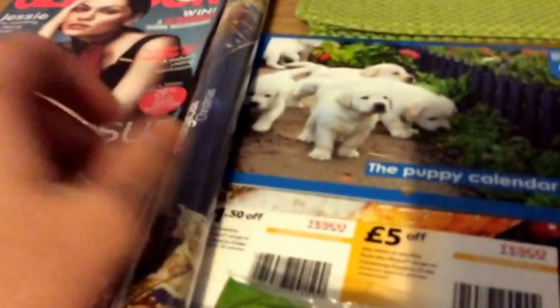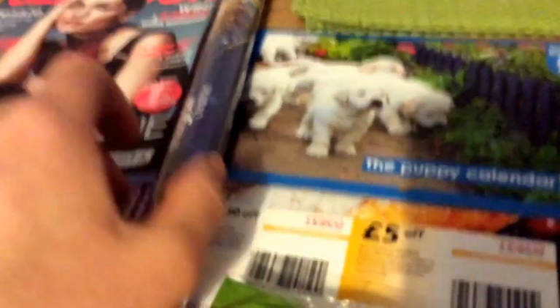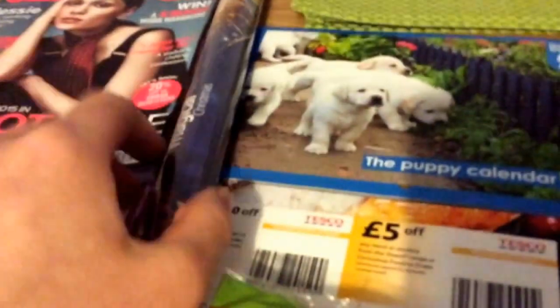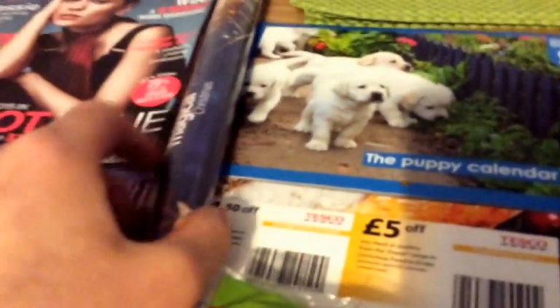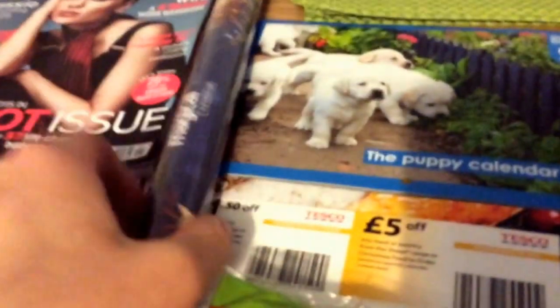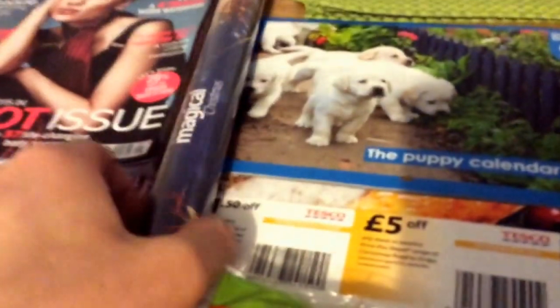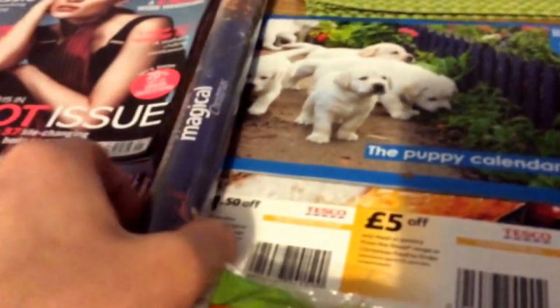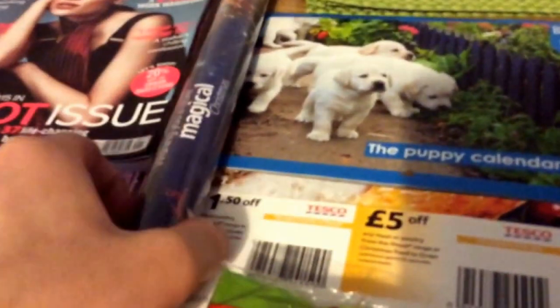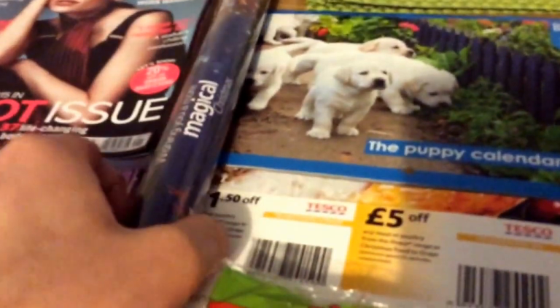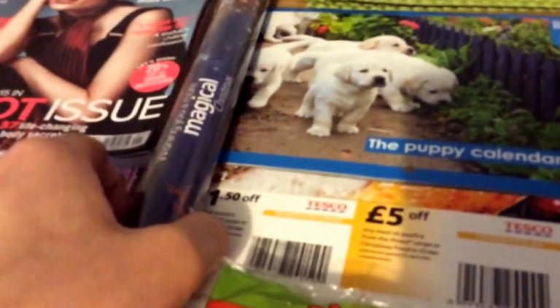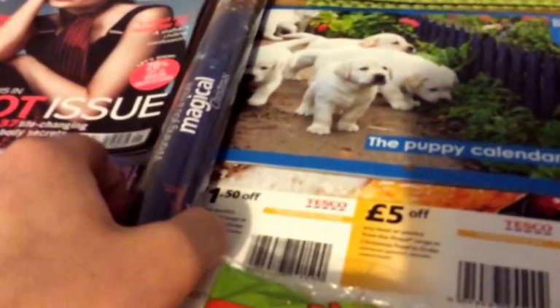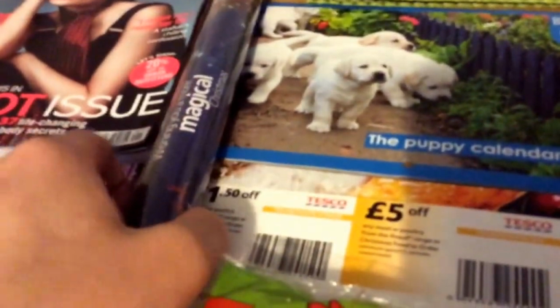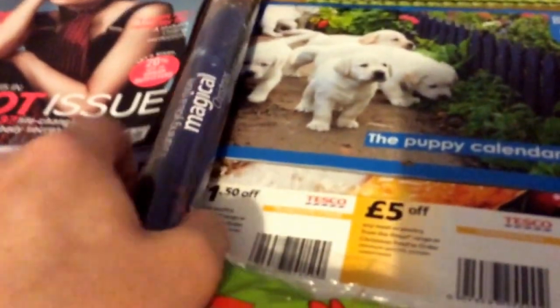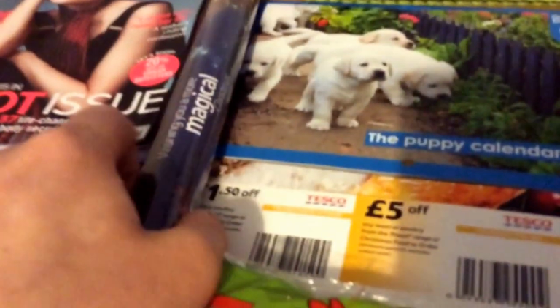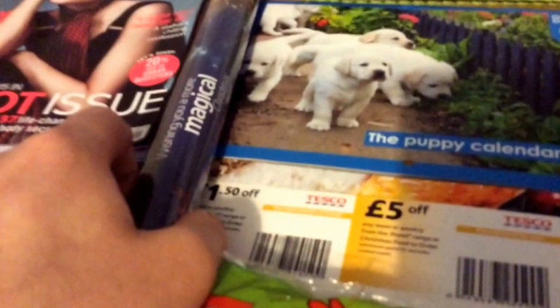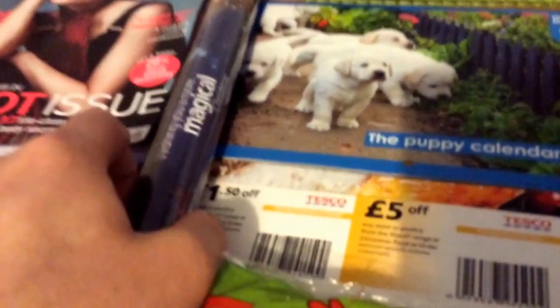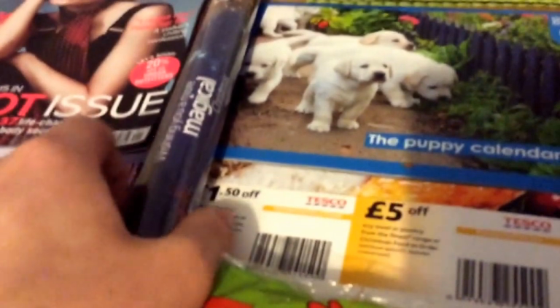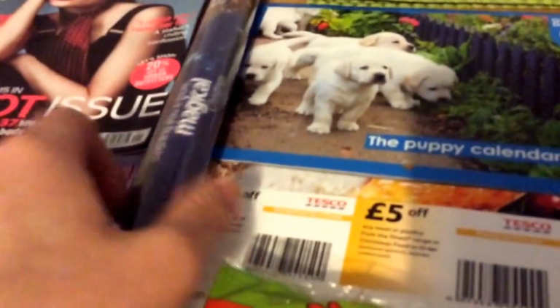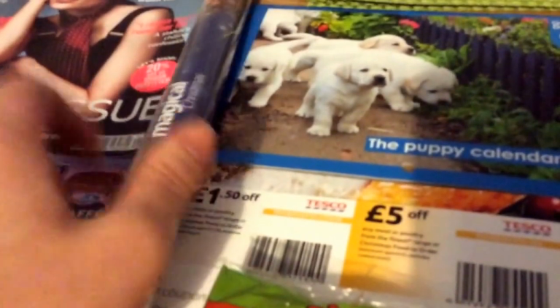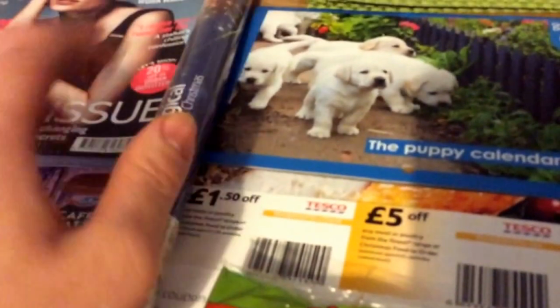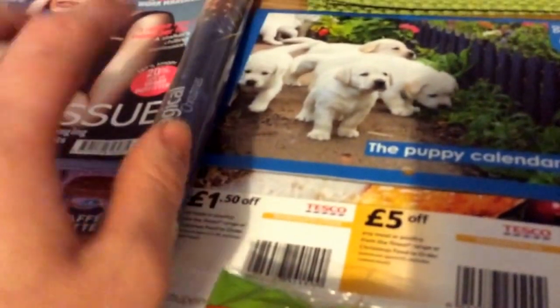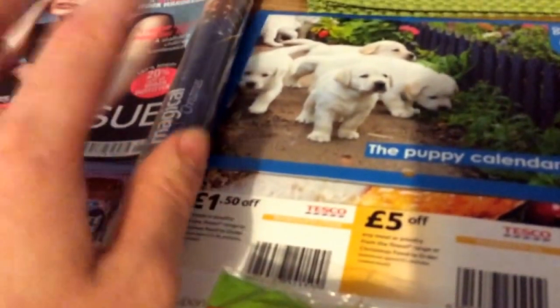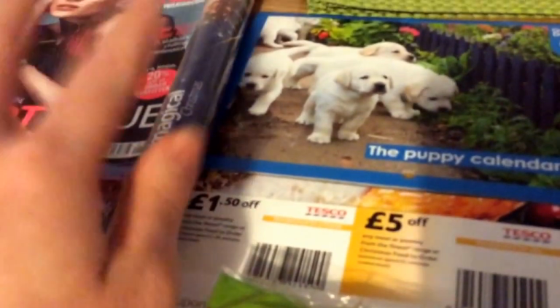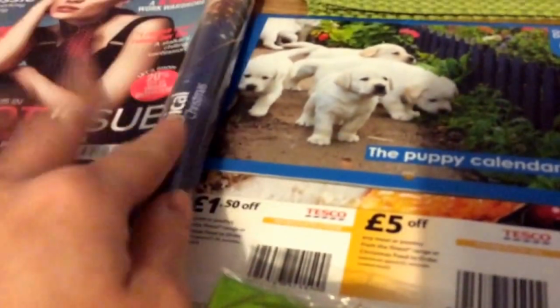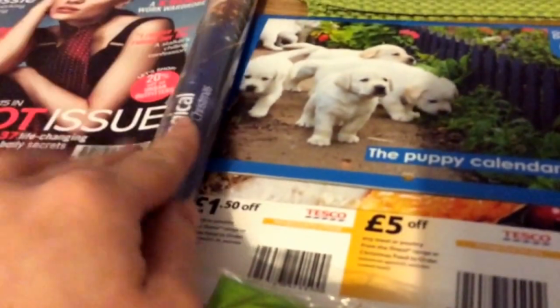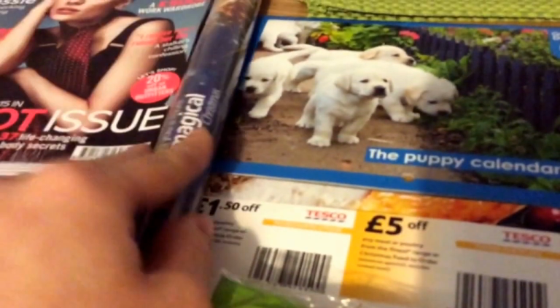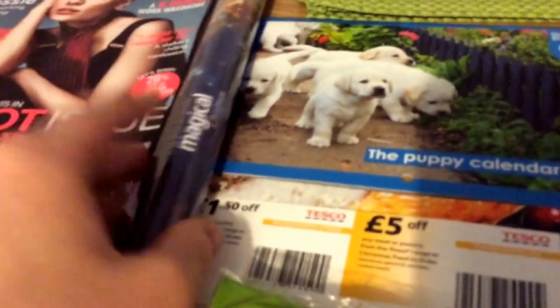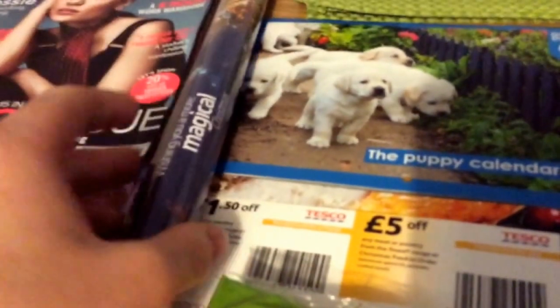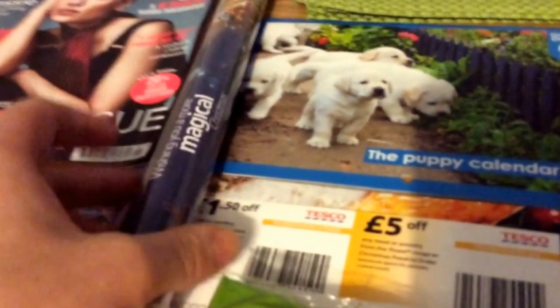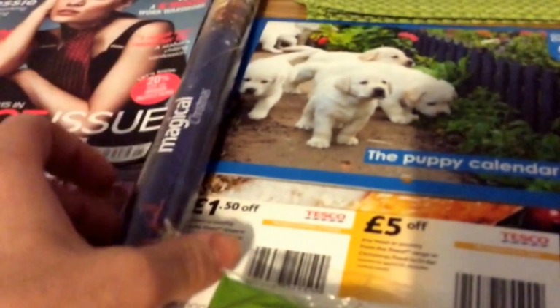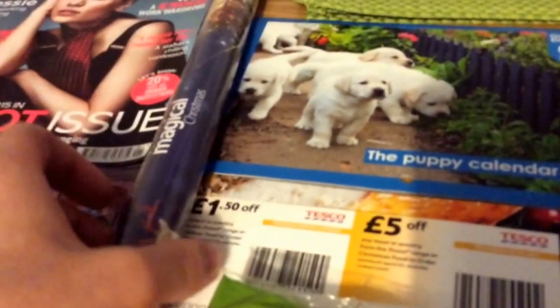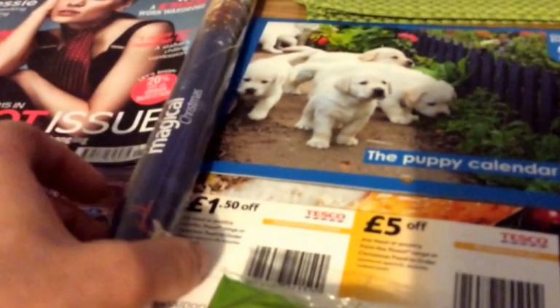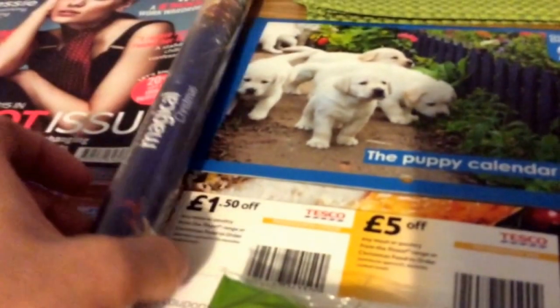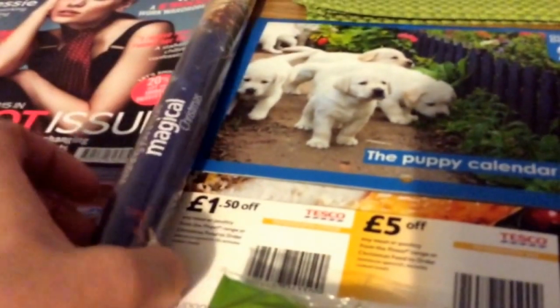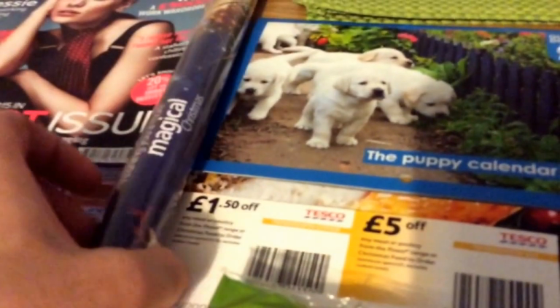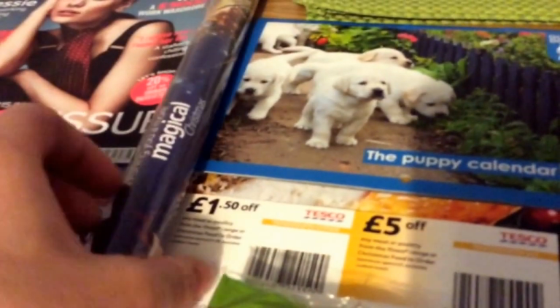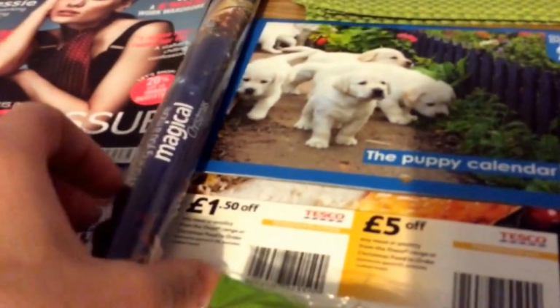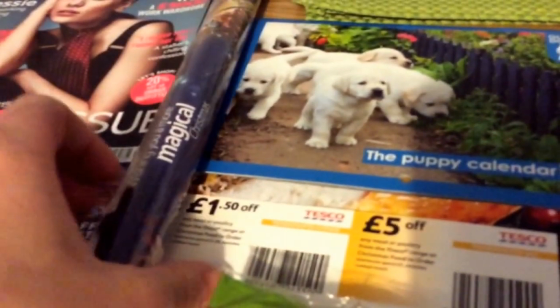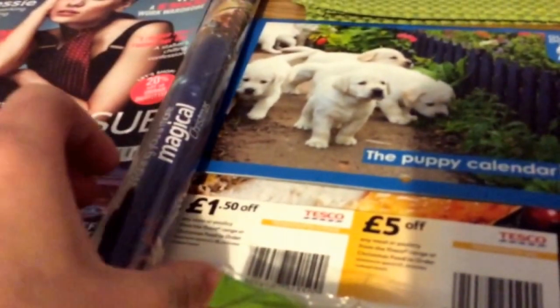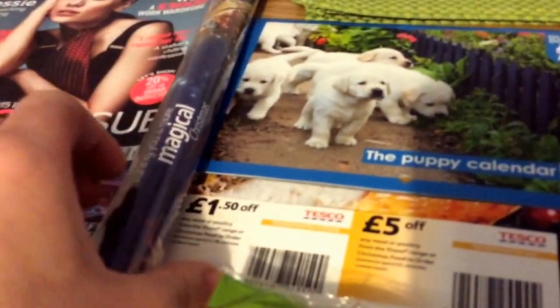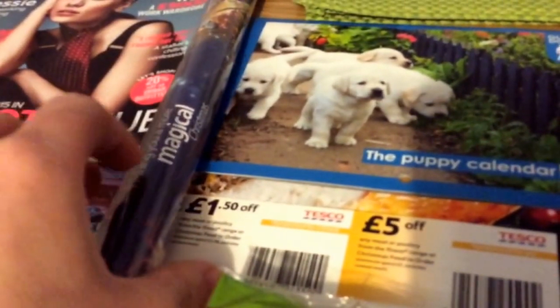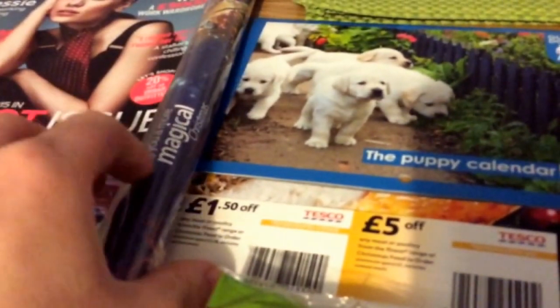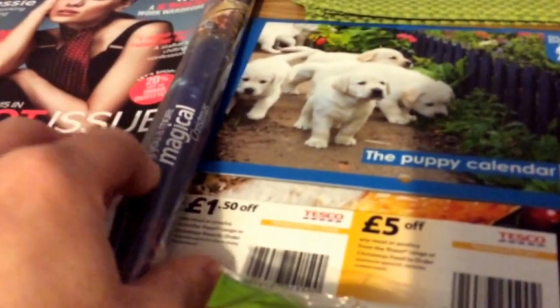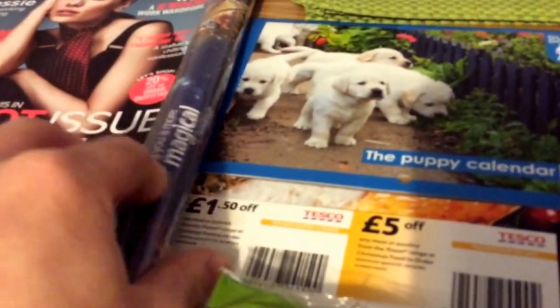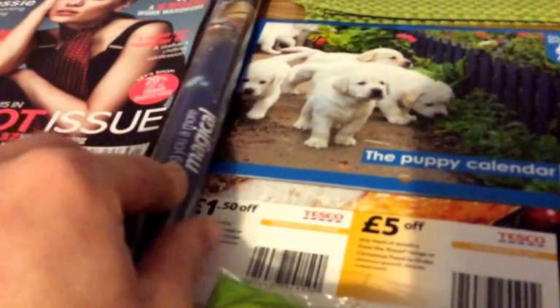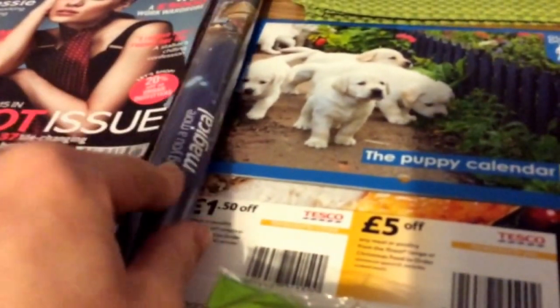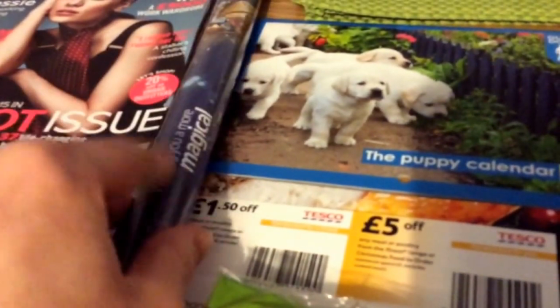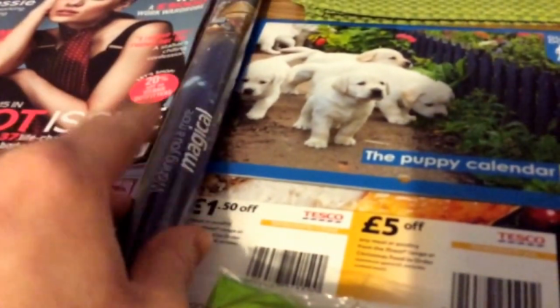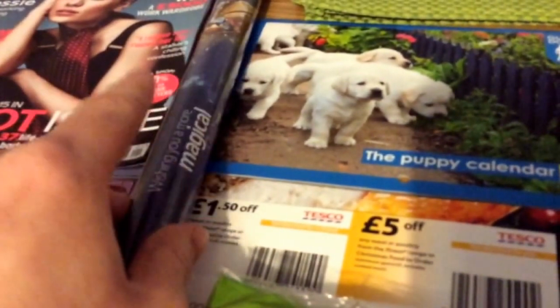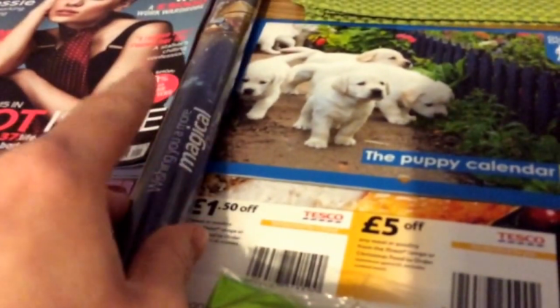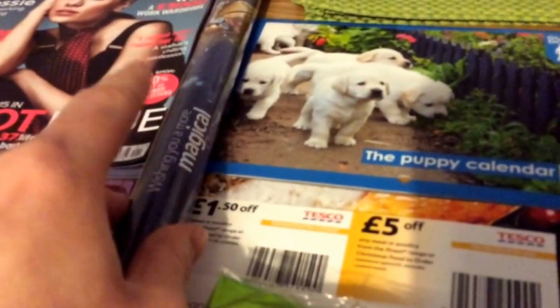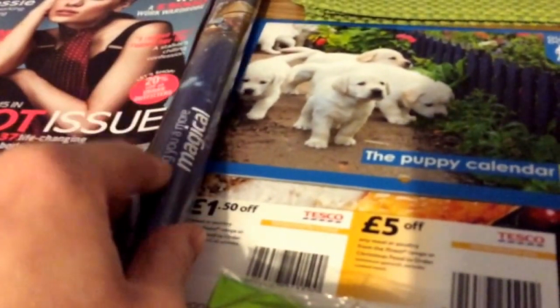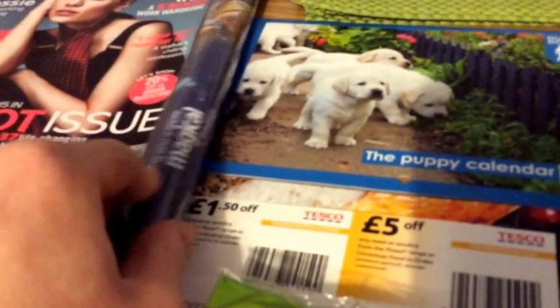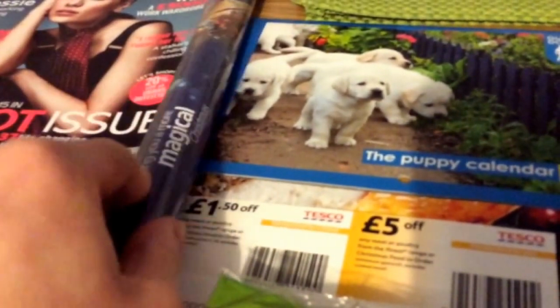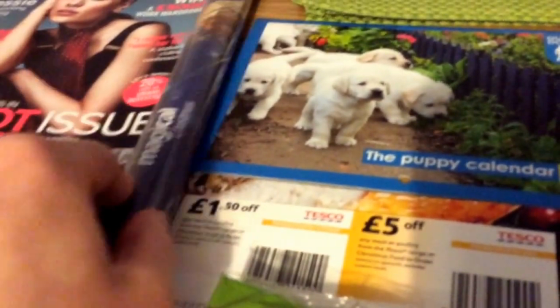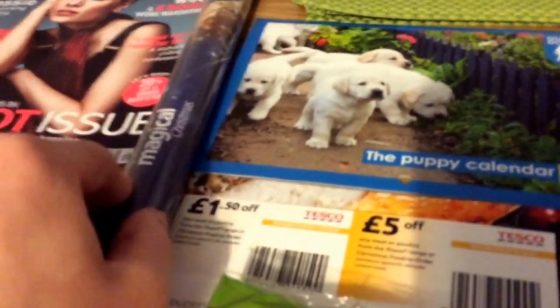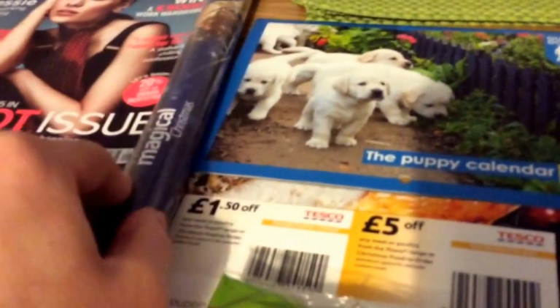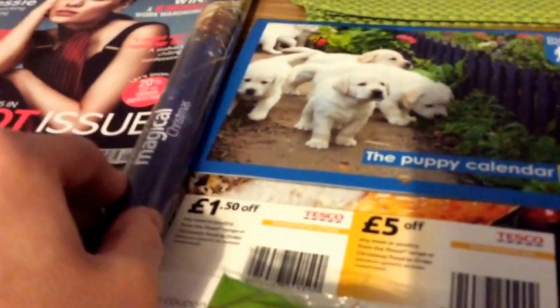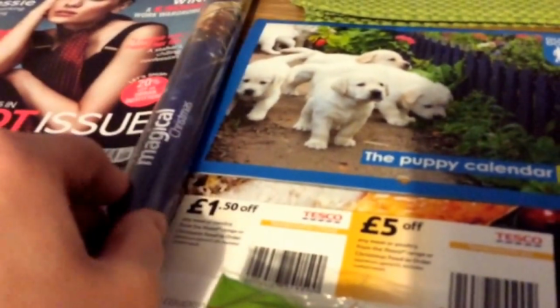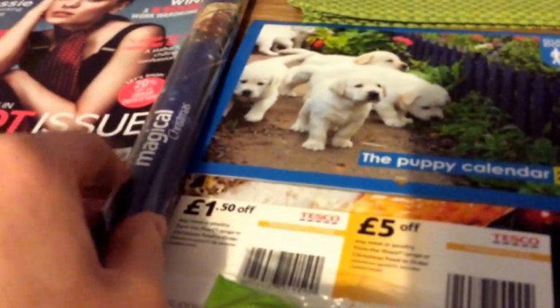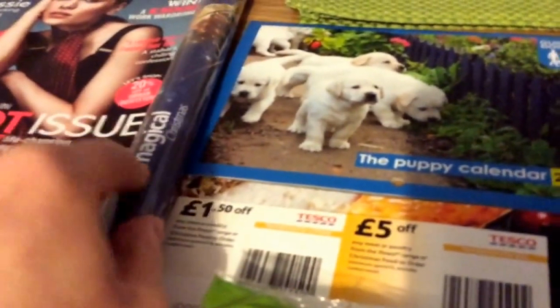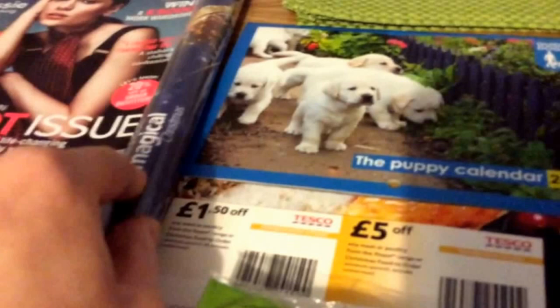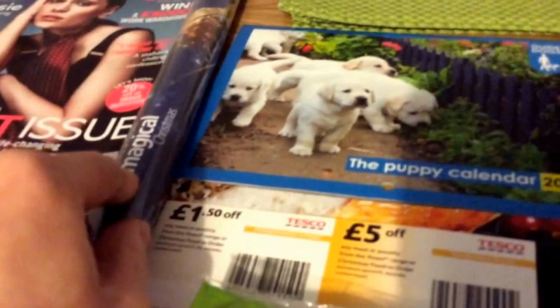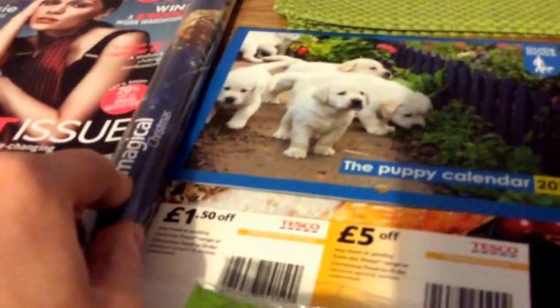This is from O2 Priority Moments. There are quite a few things on this week, so that's from the O2 shop. It's wrapping paper.